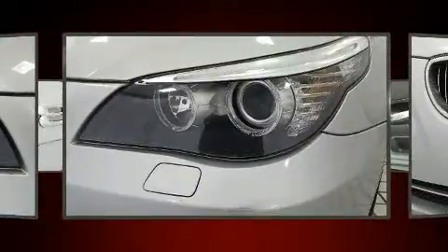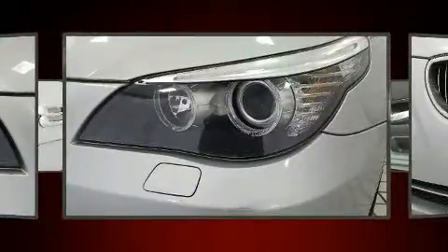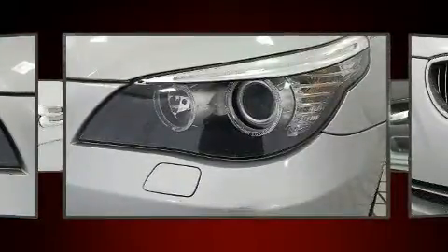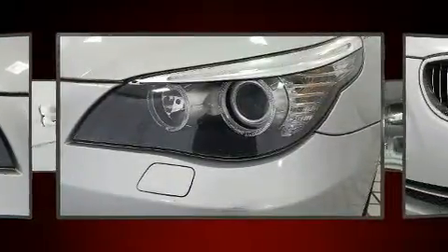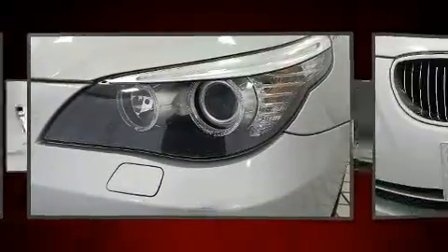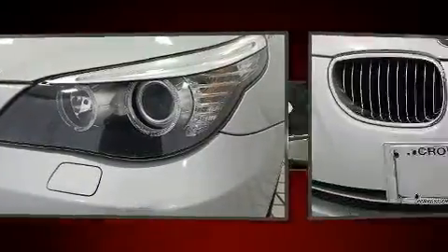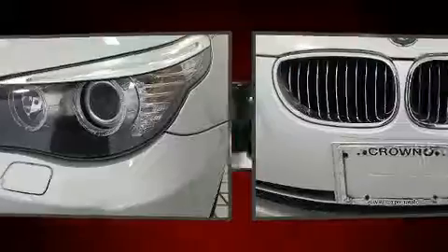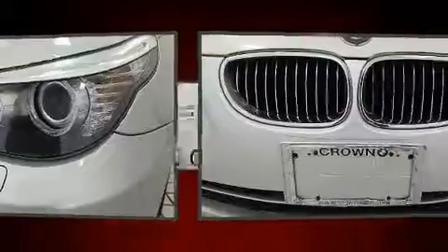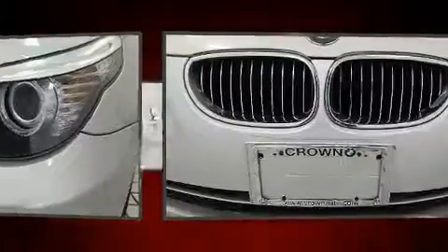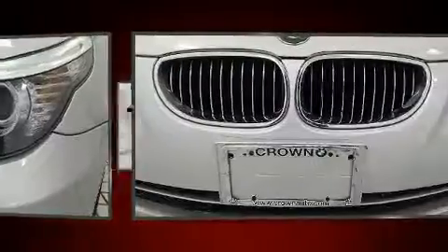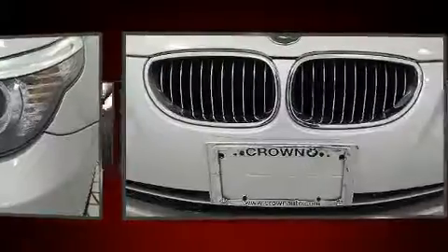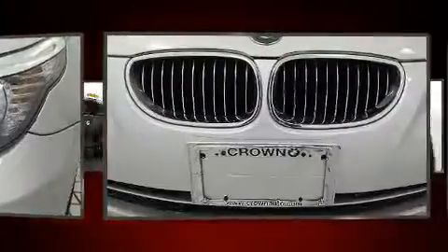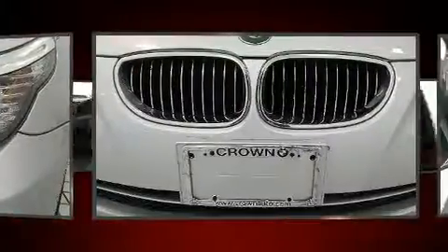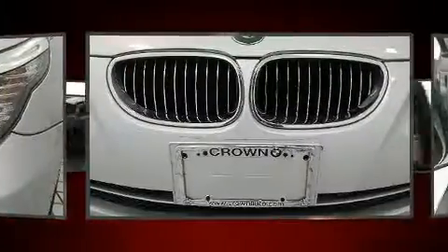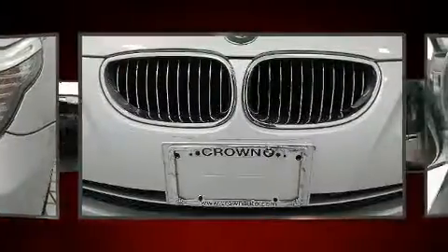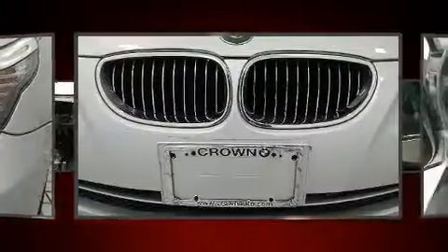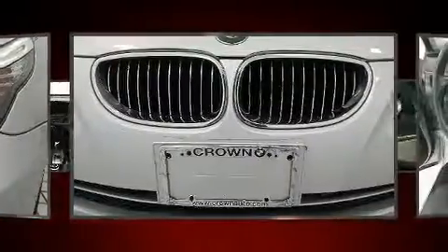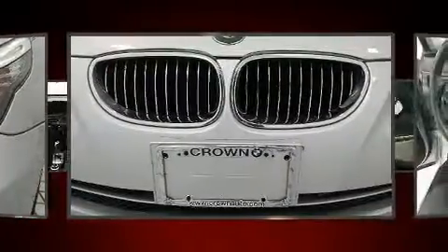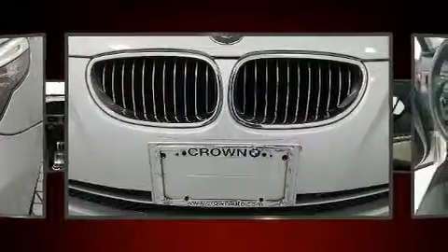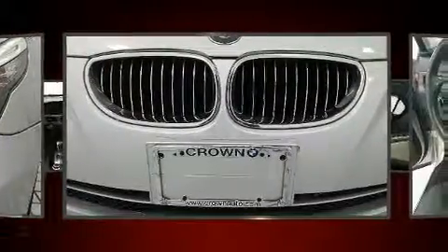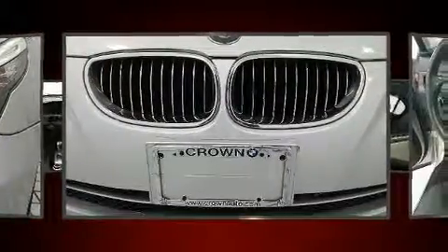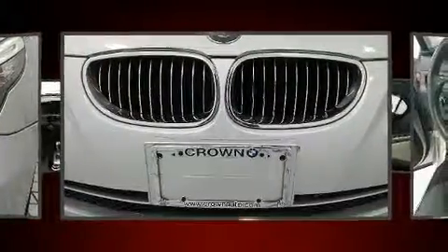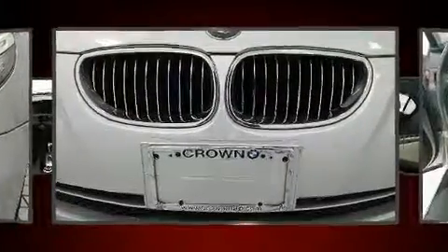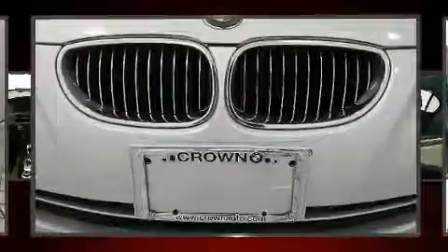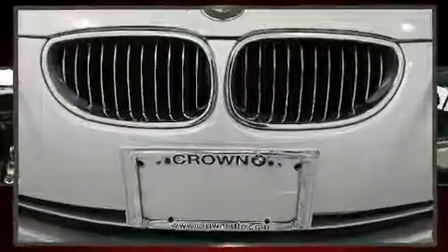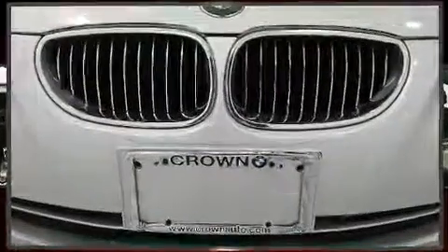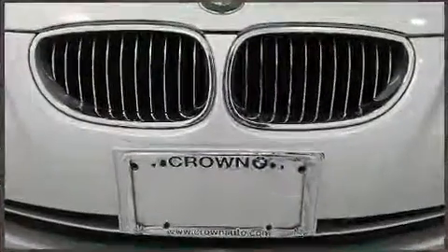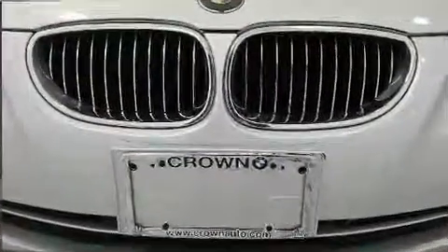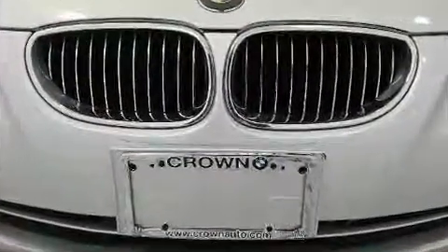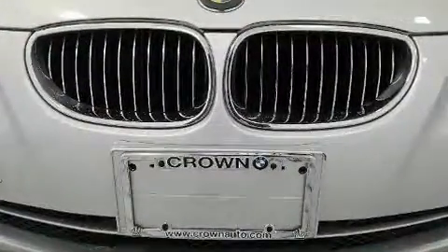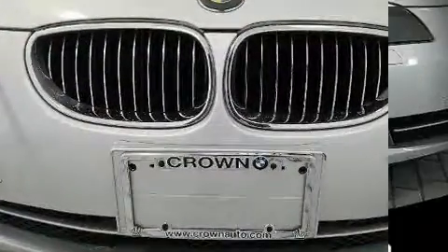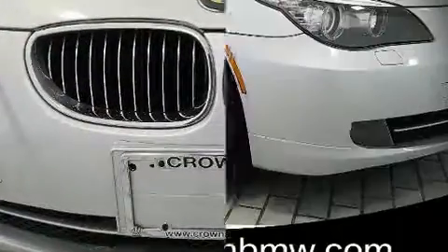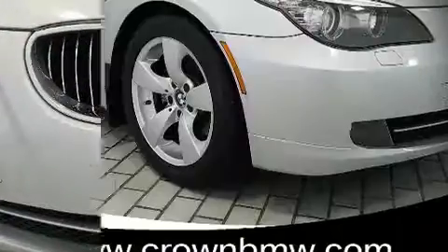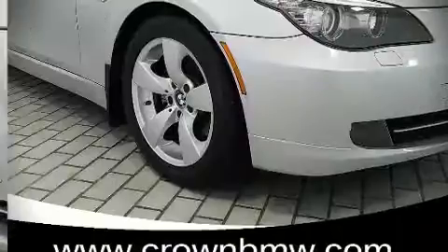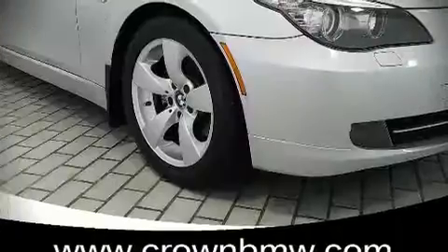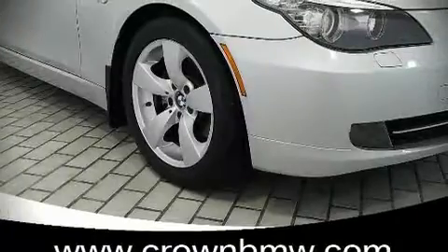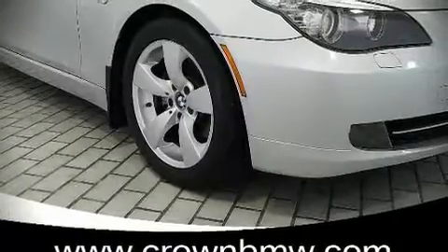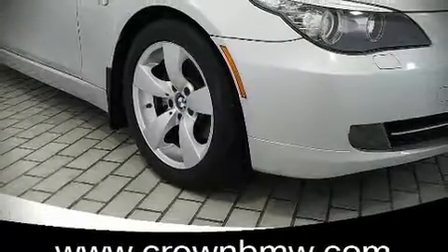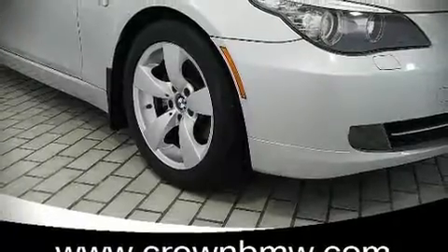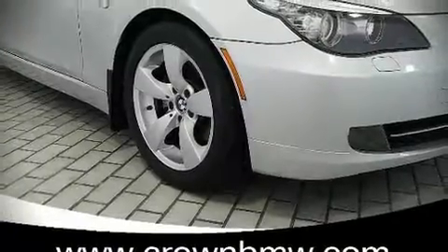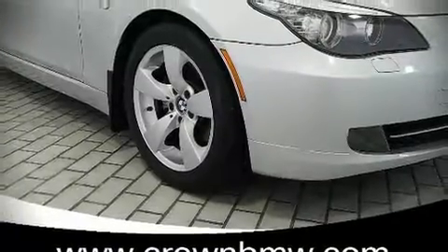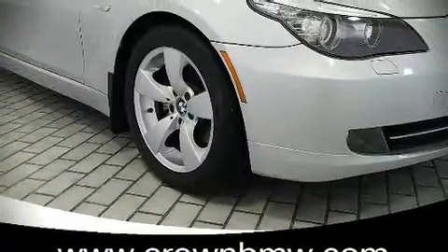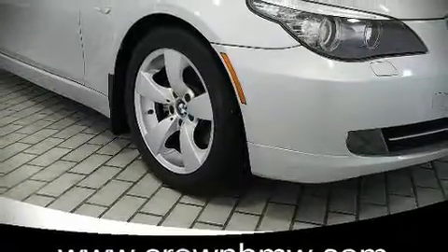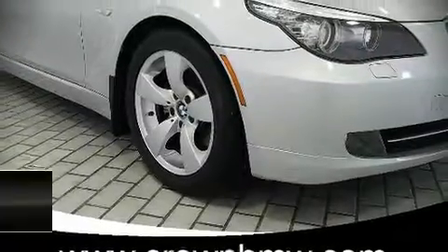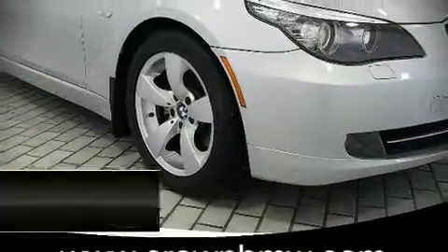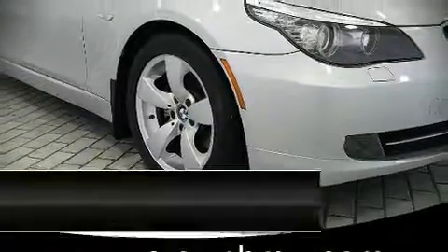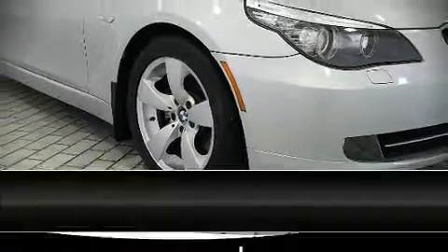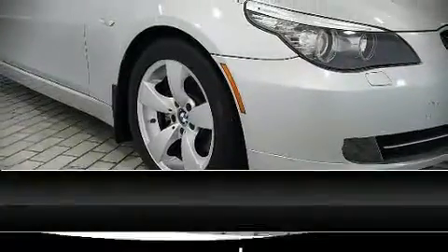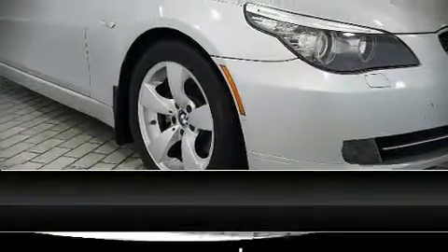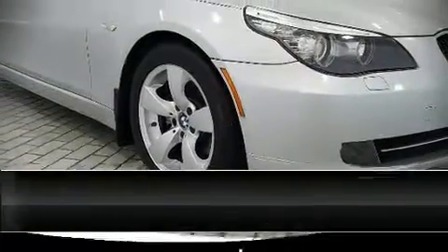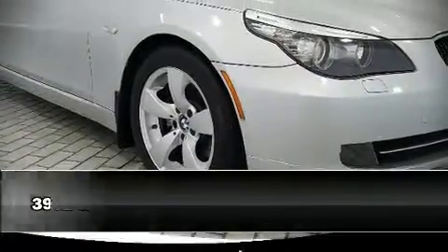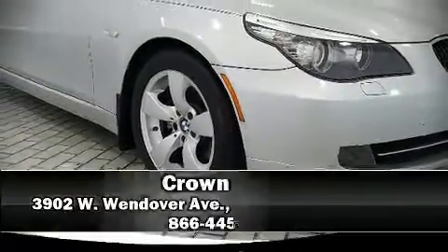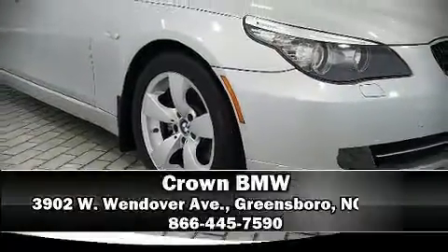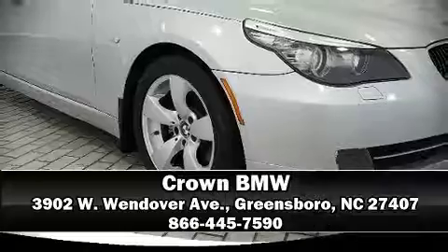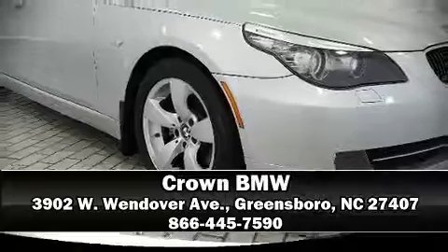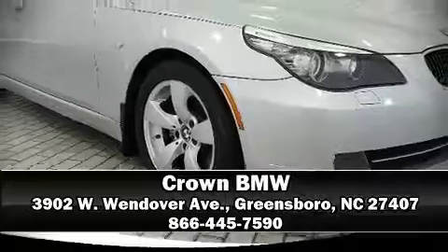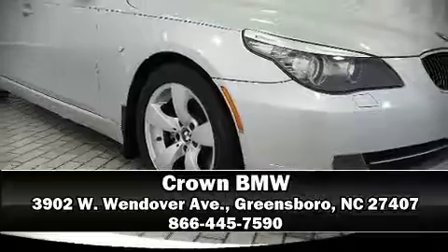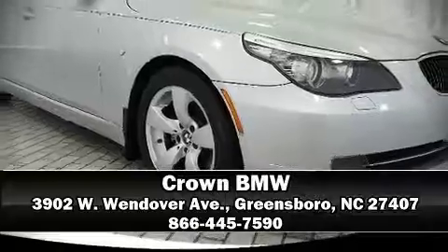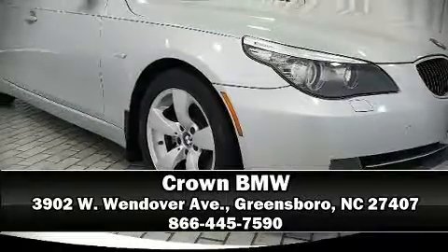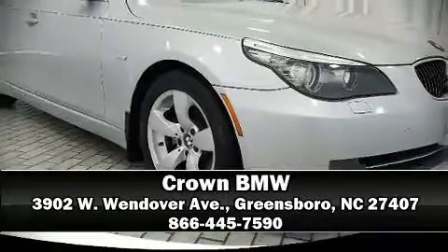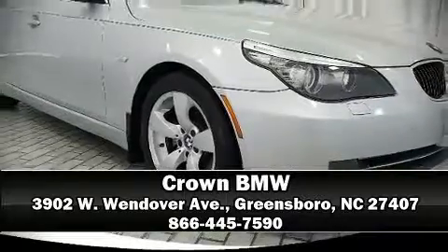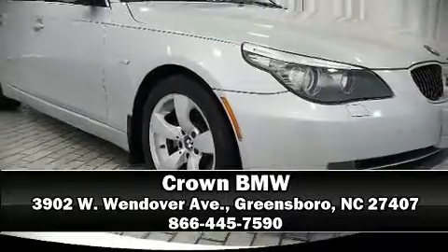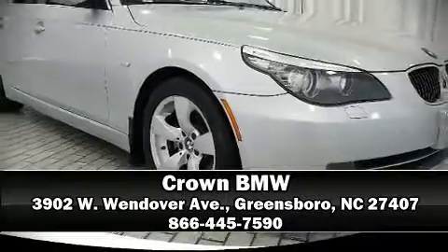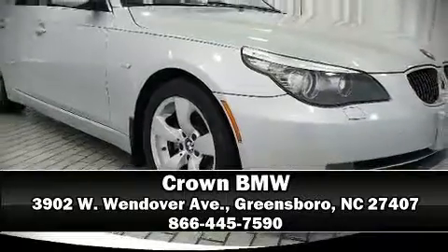A solid grip atop the road surface, no matter how challenging the driving conditions. Please don't hesitate to give us a call.